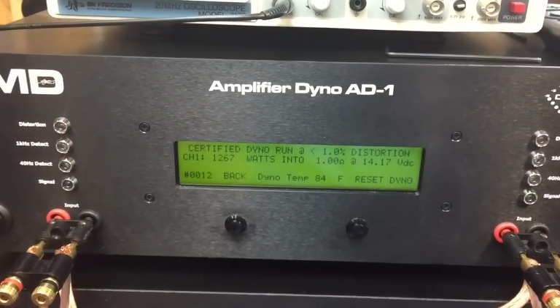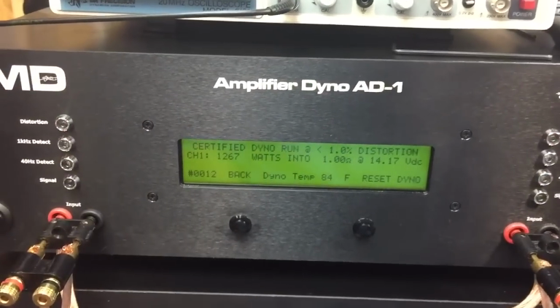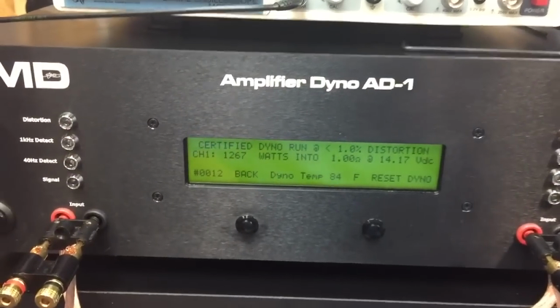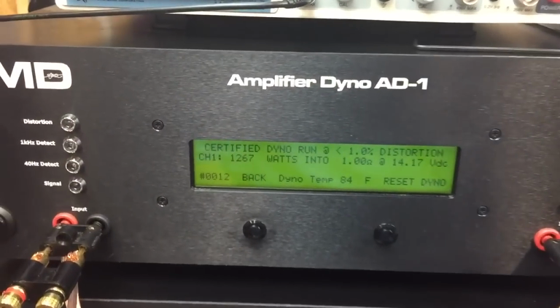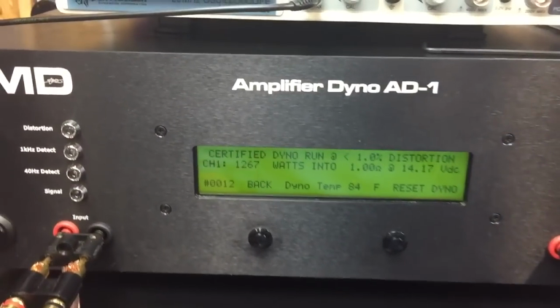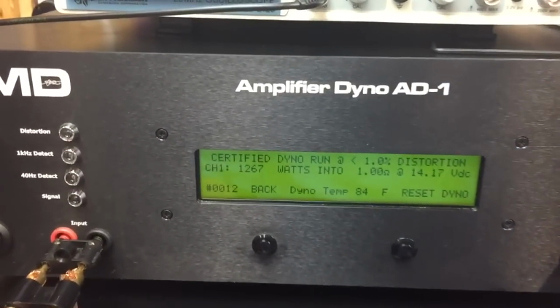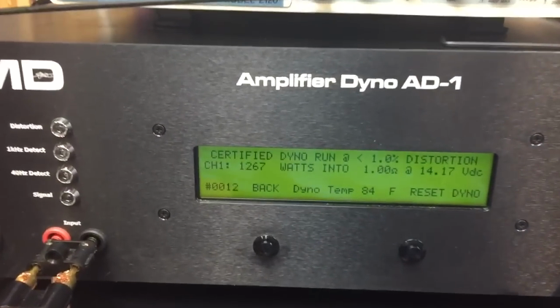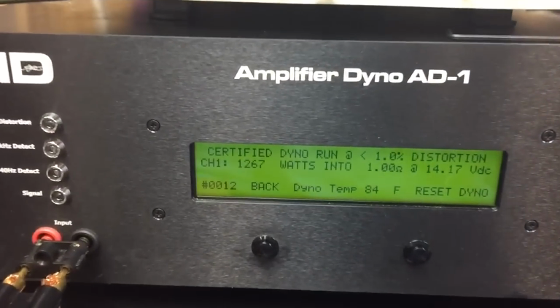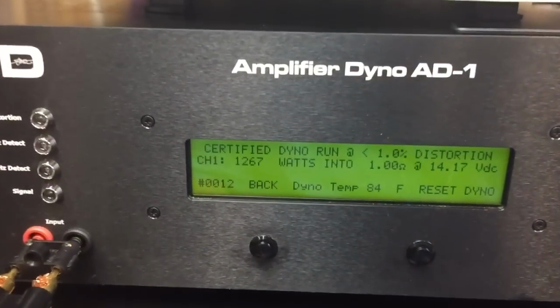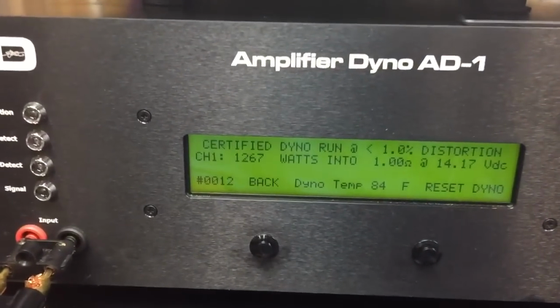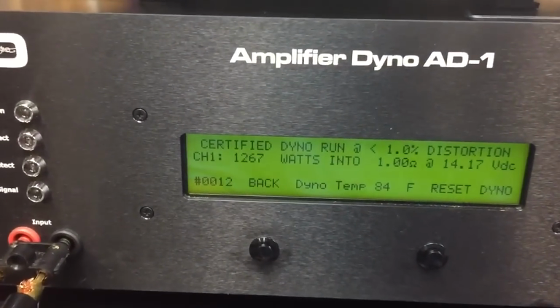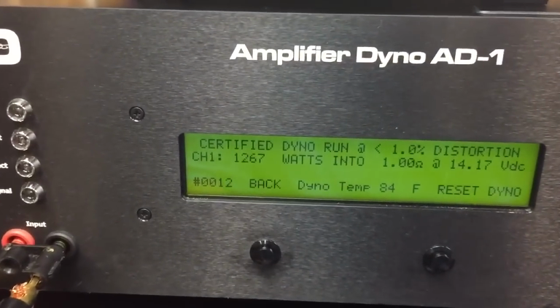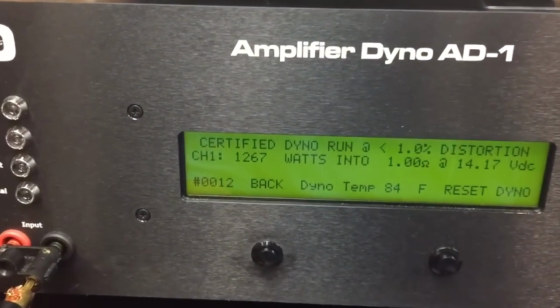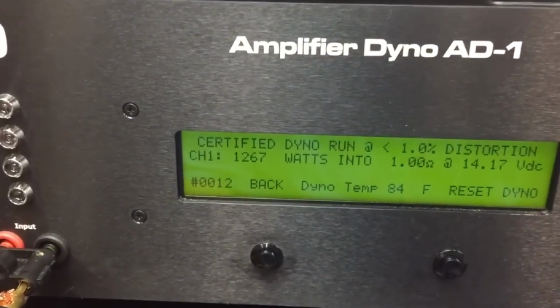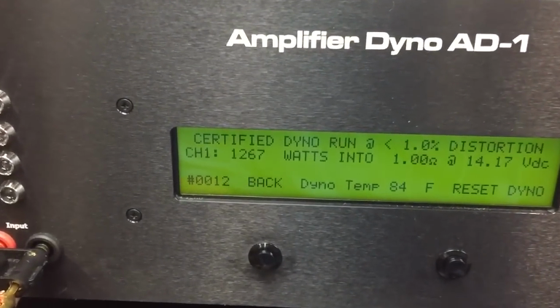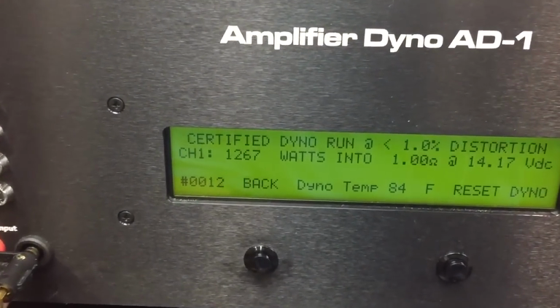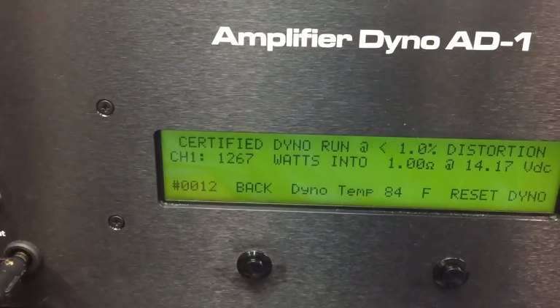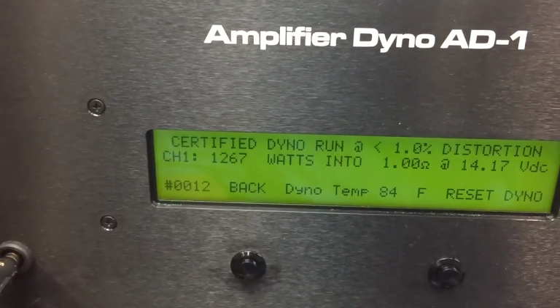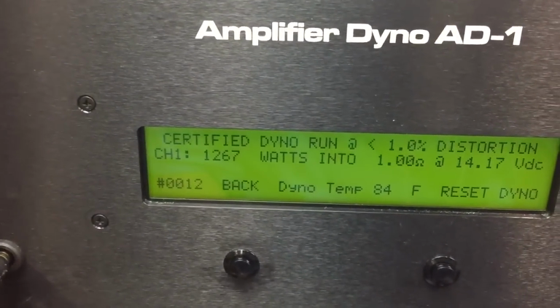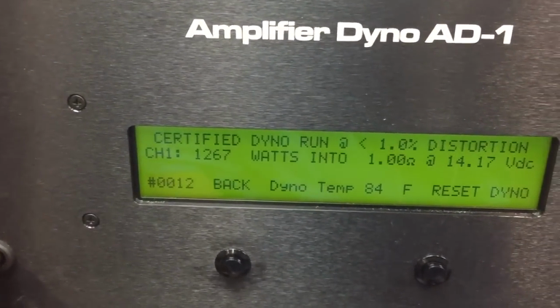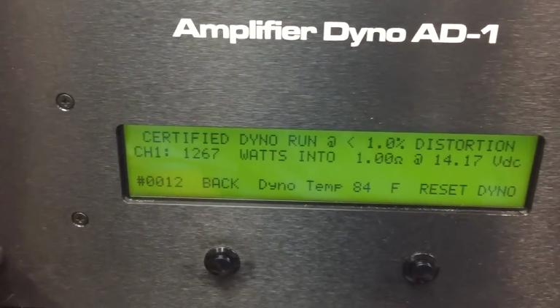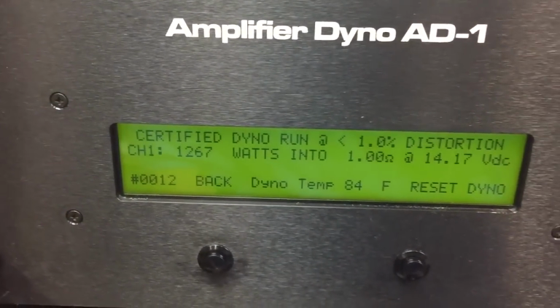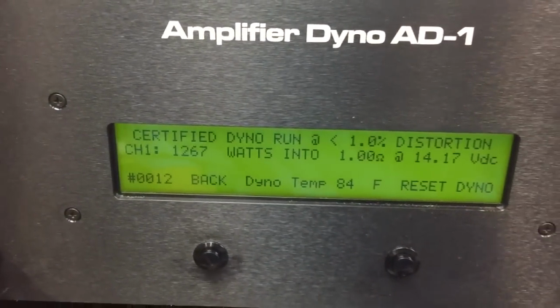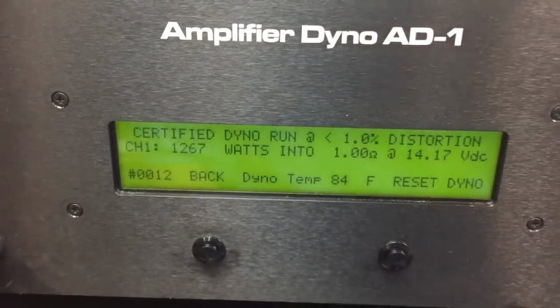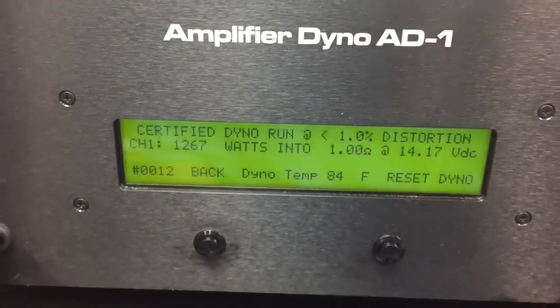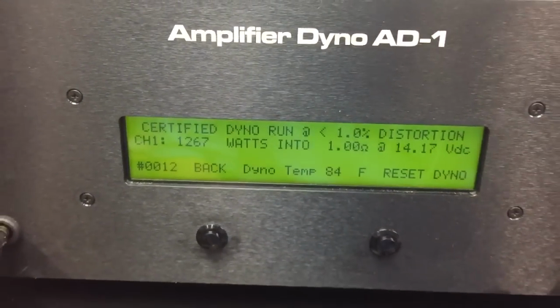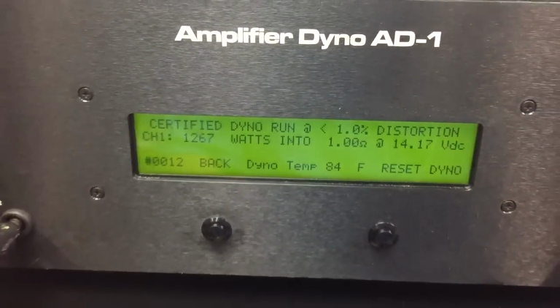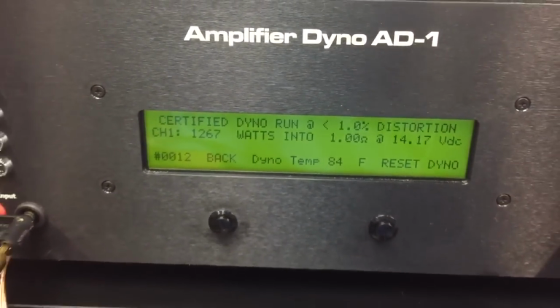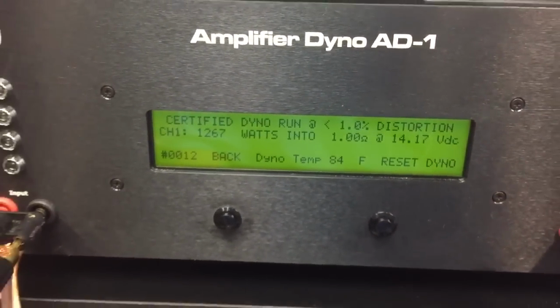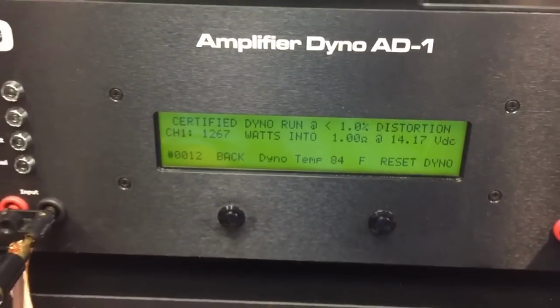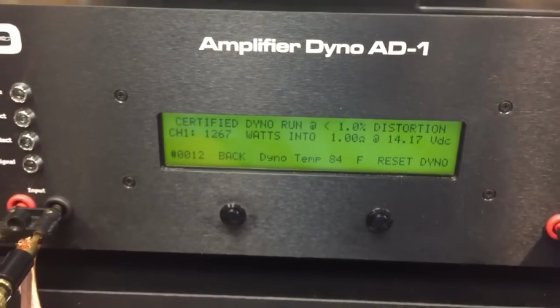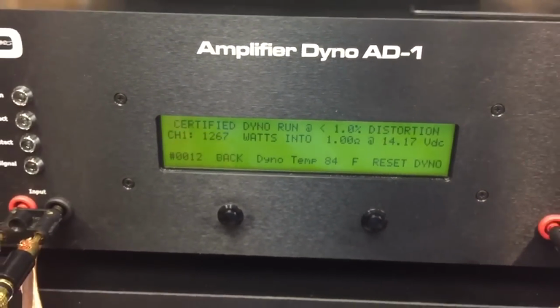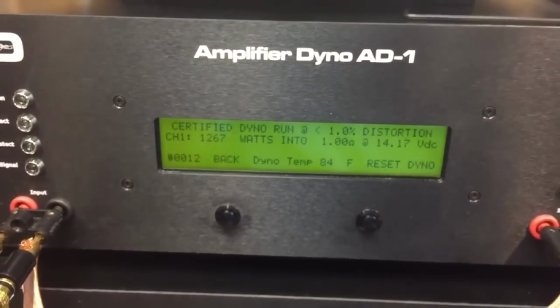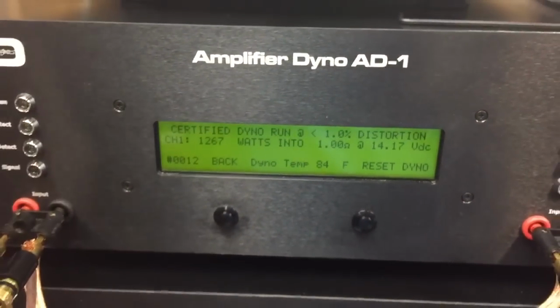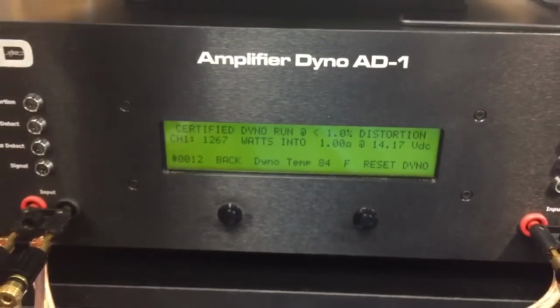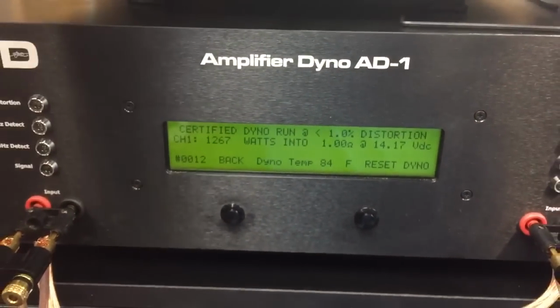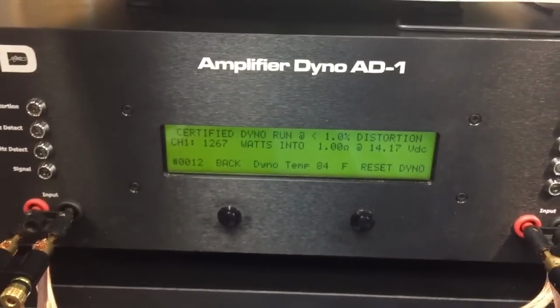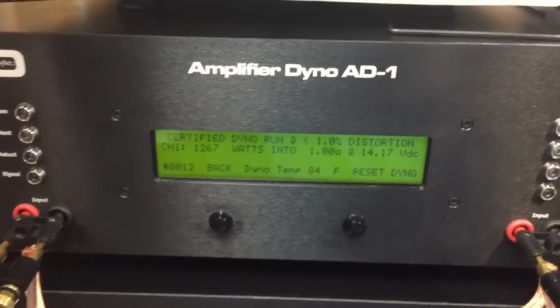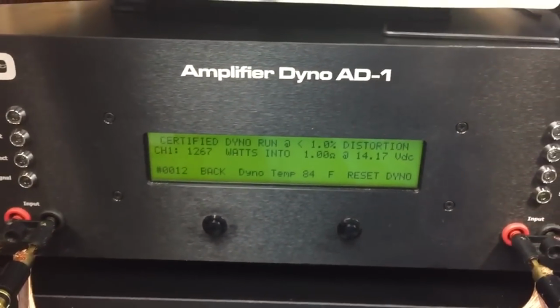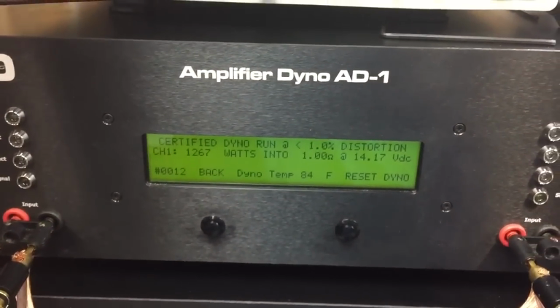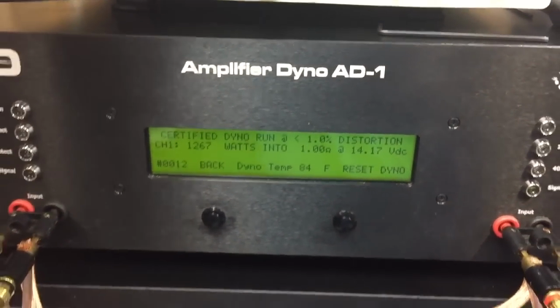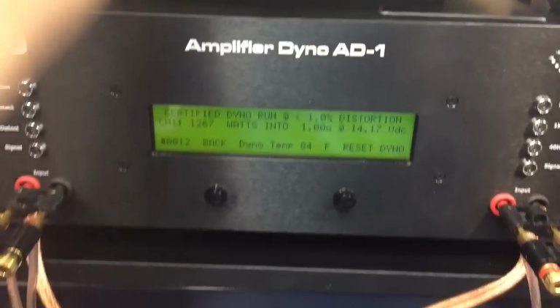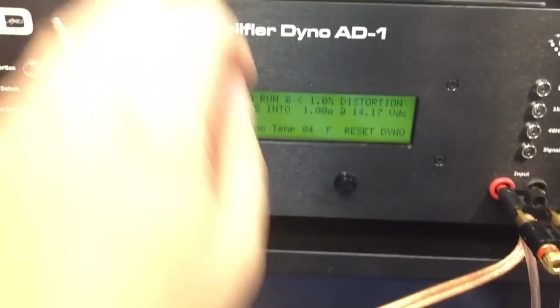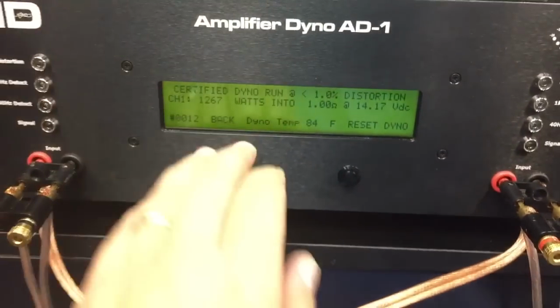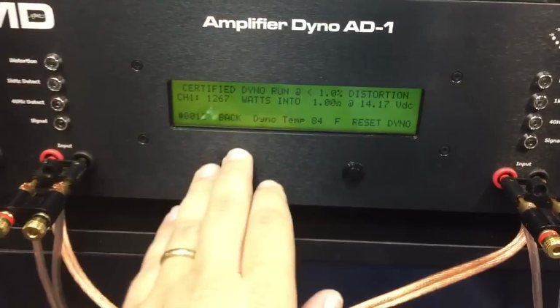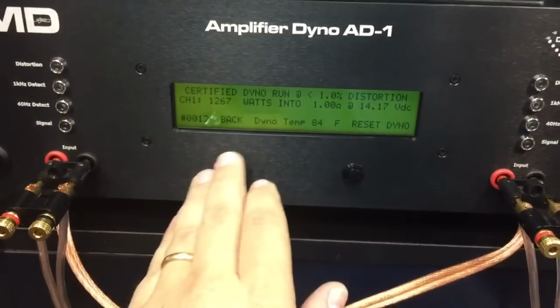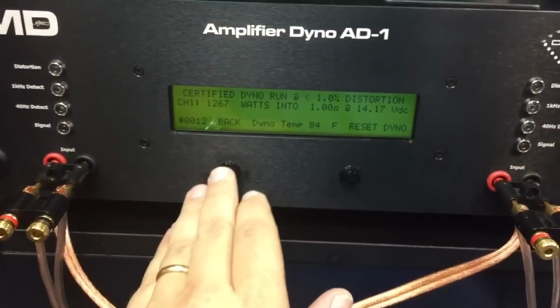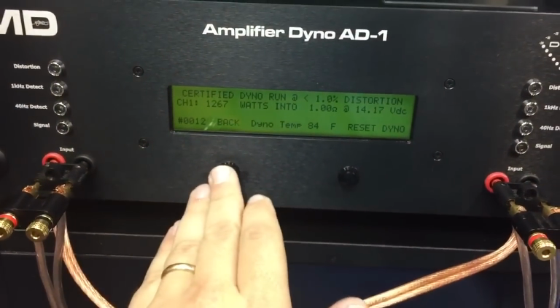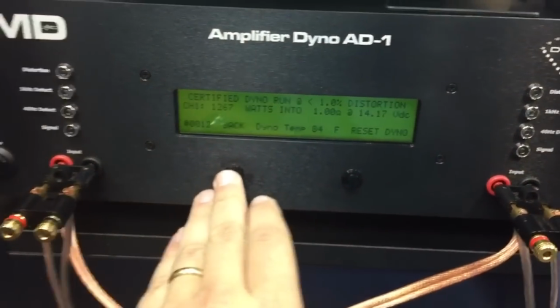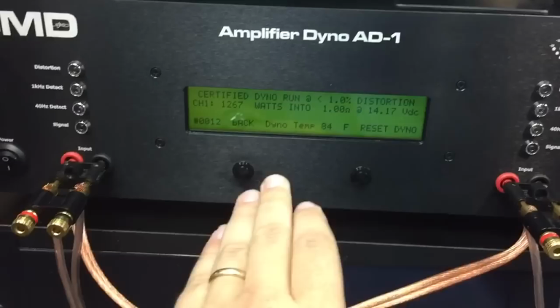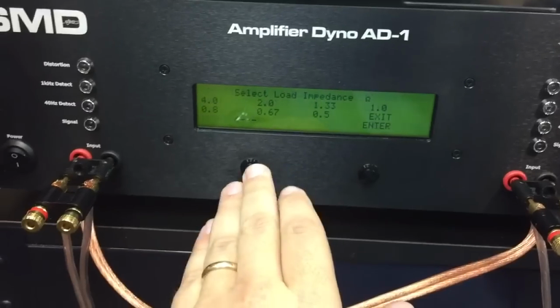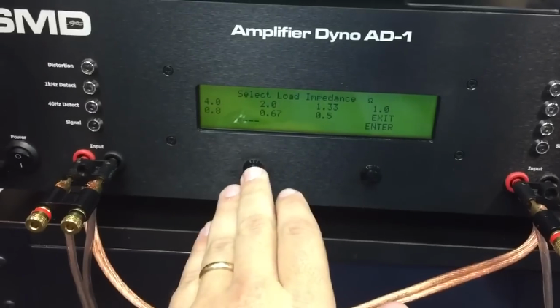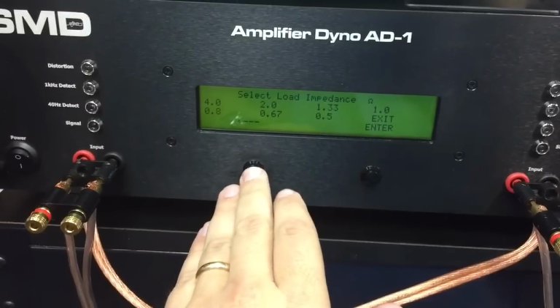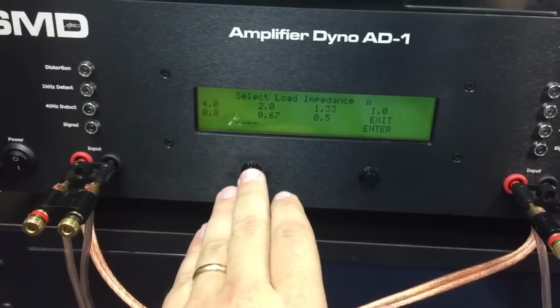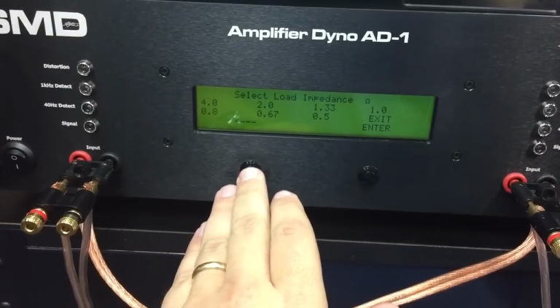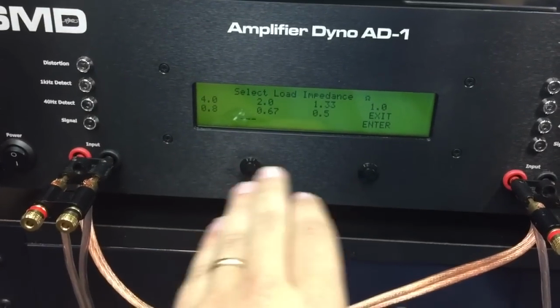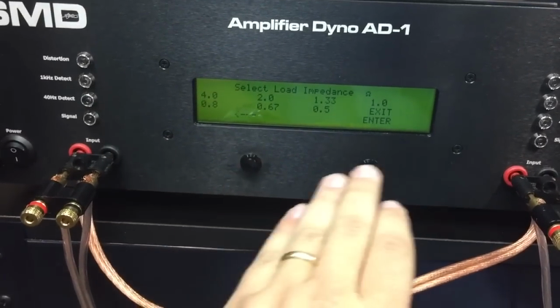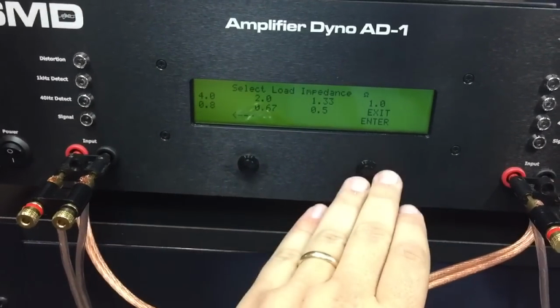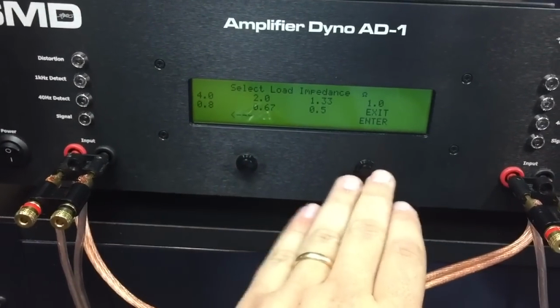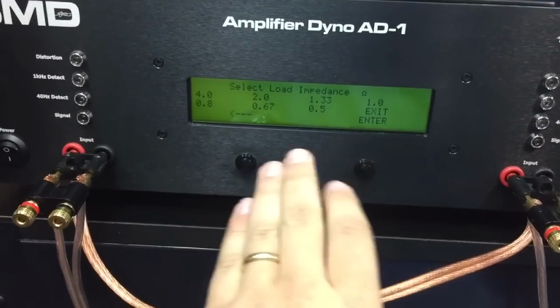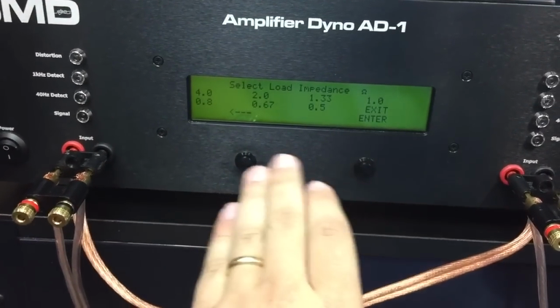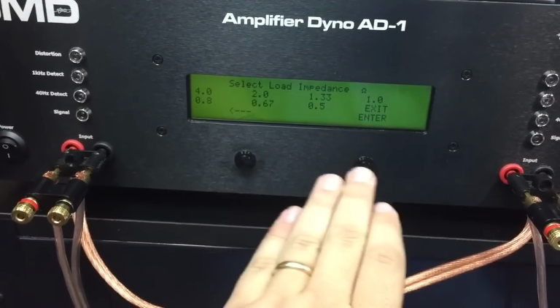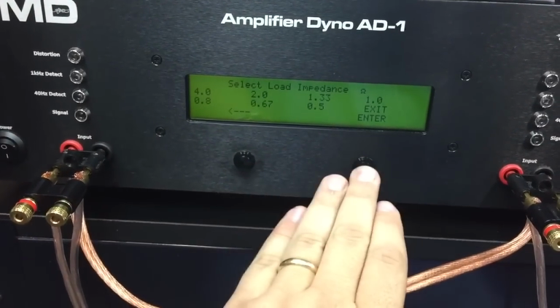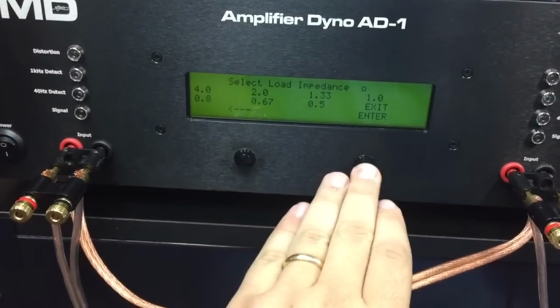Alright, not quite there — 1267 watts at 1 ohm, 14.17 volts. Let's go back and try the other mode.